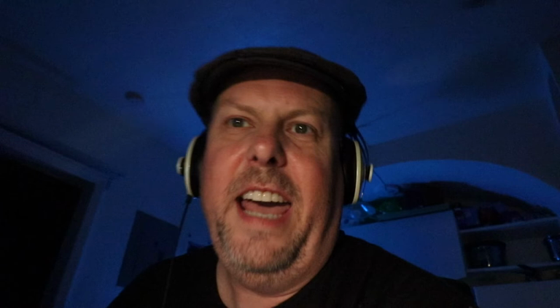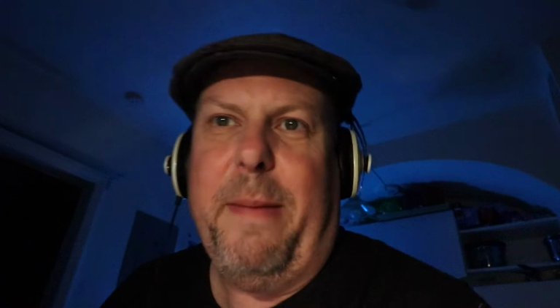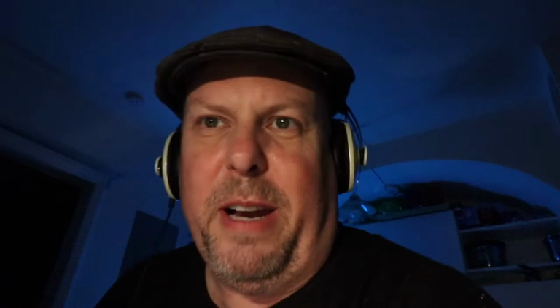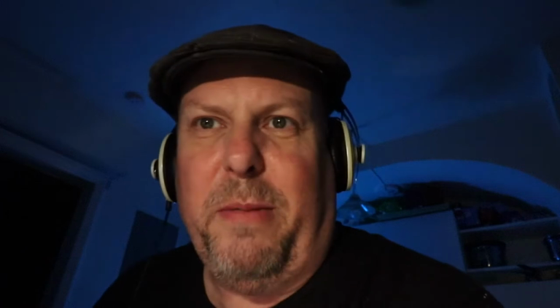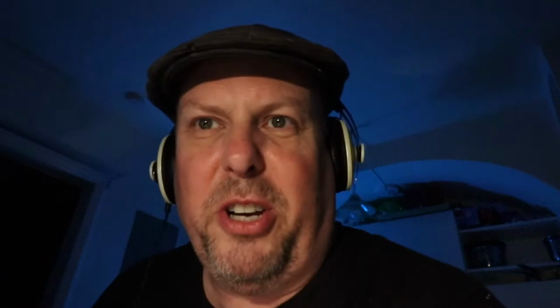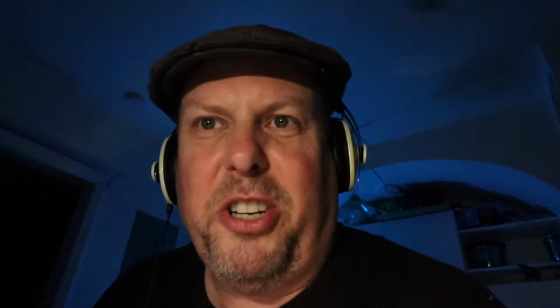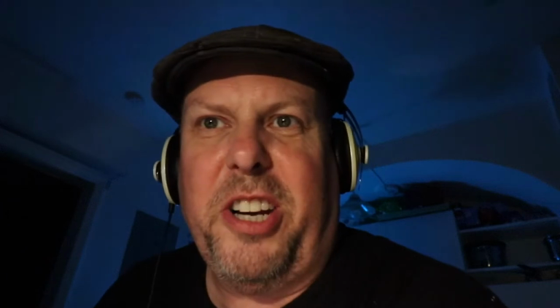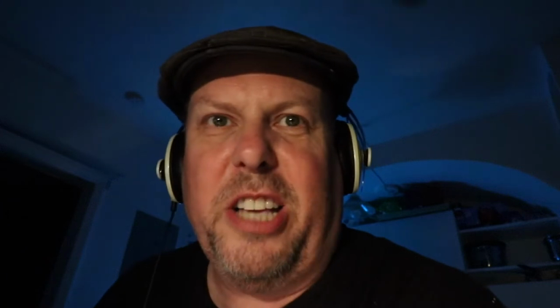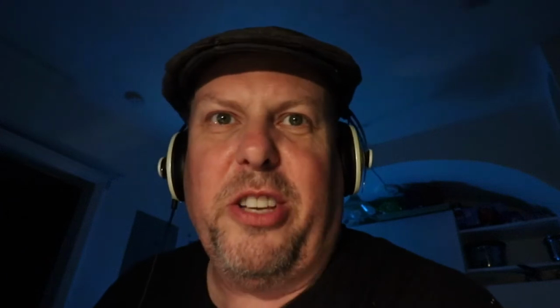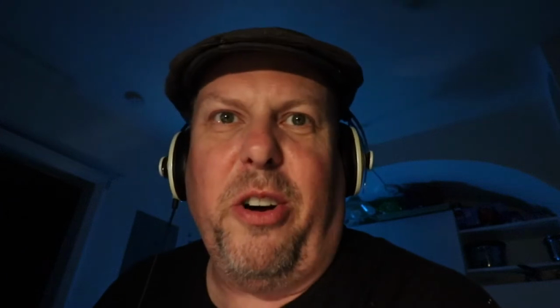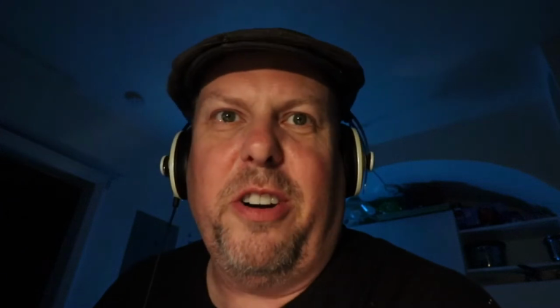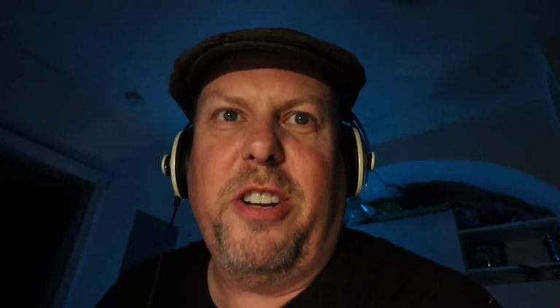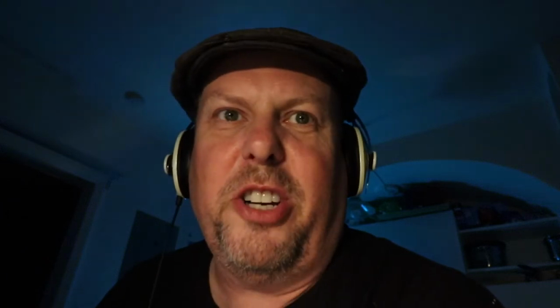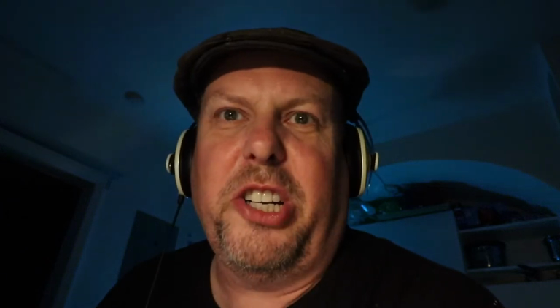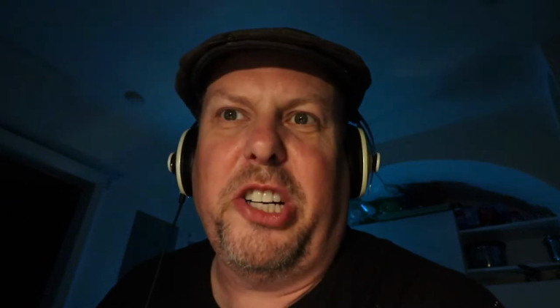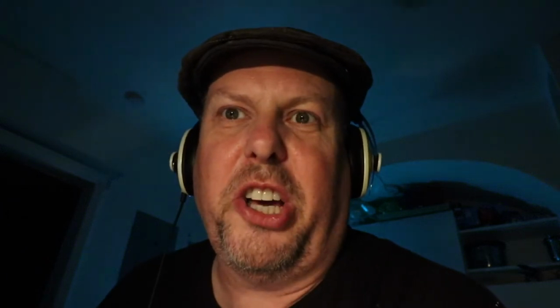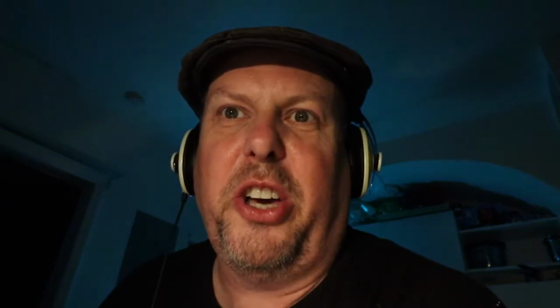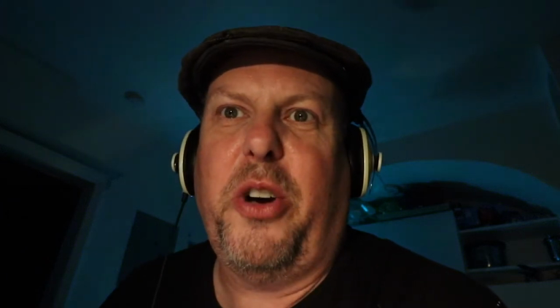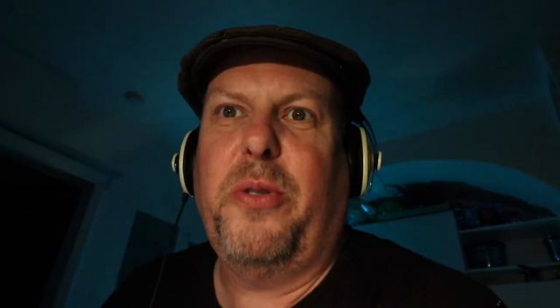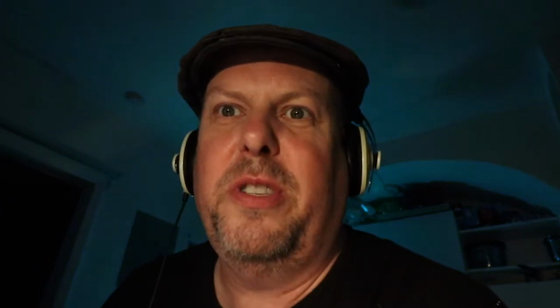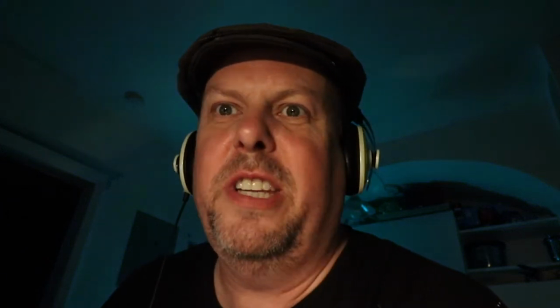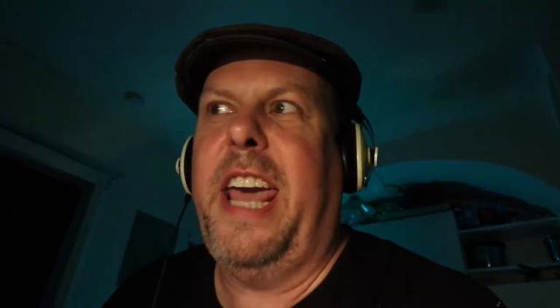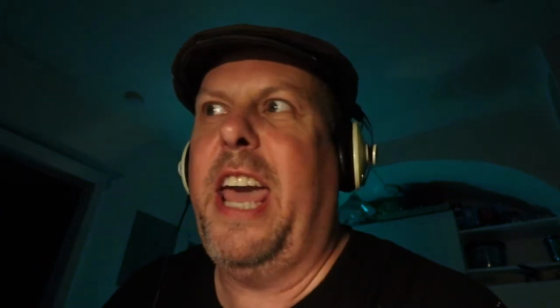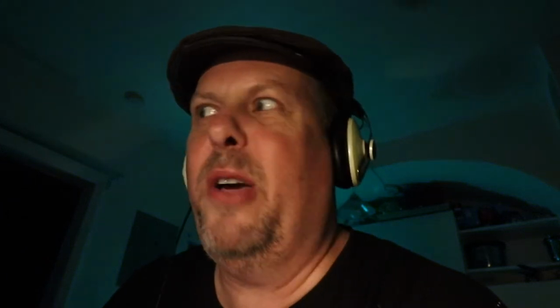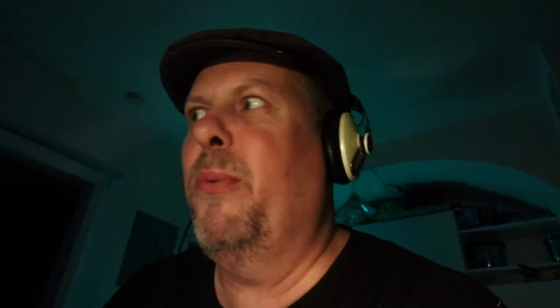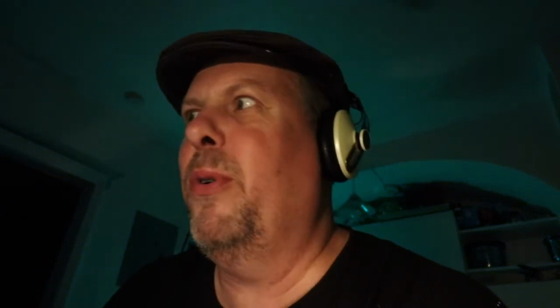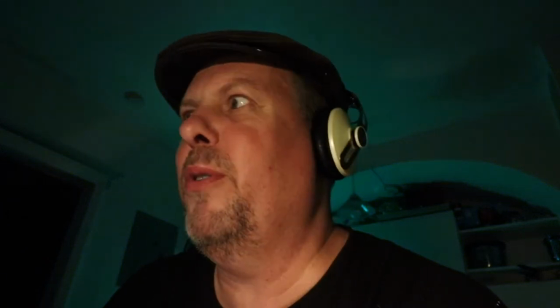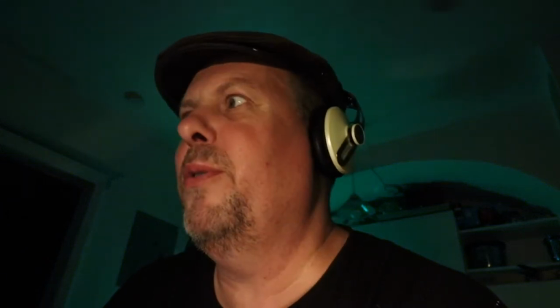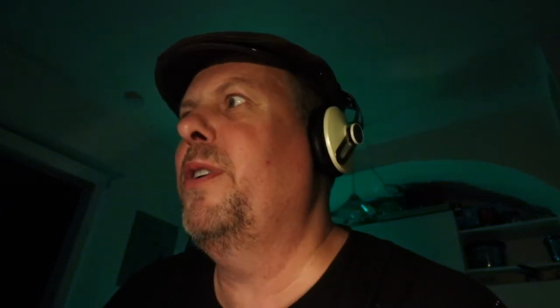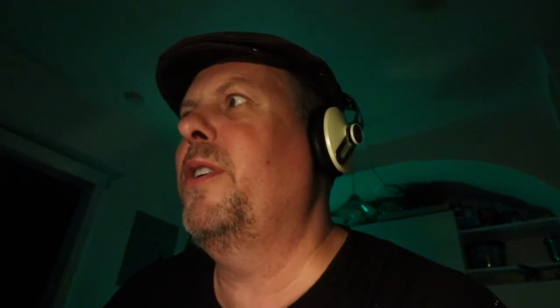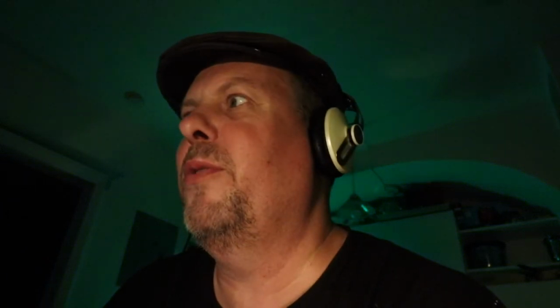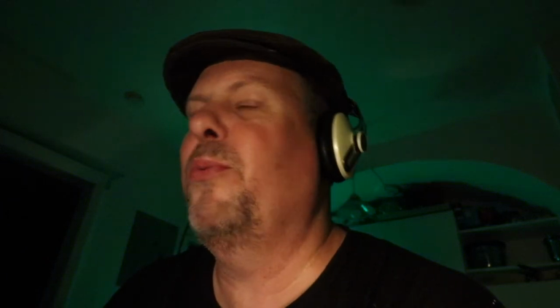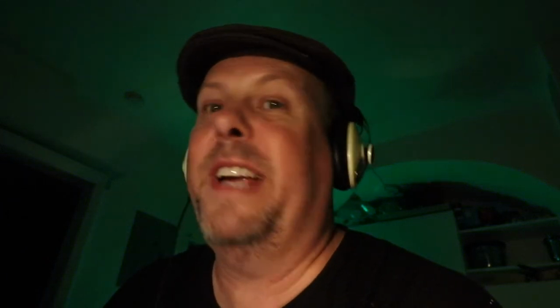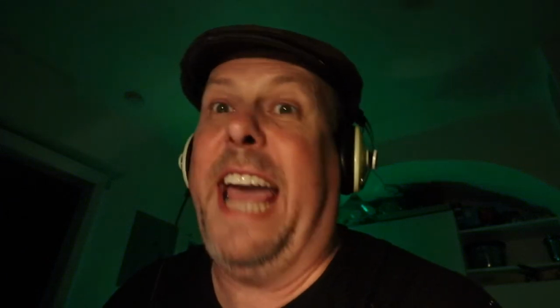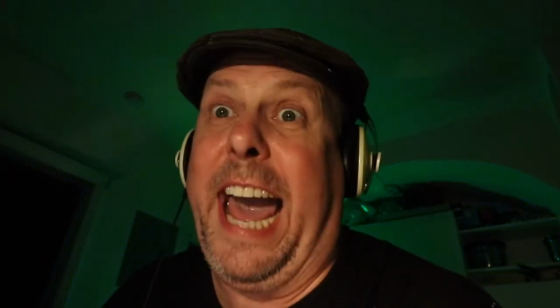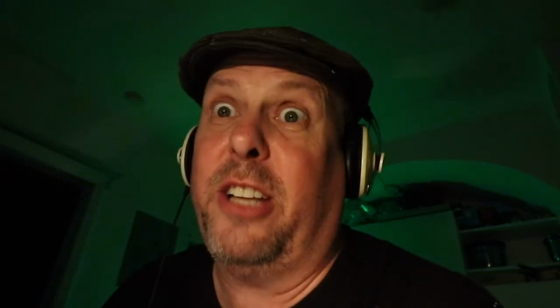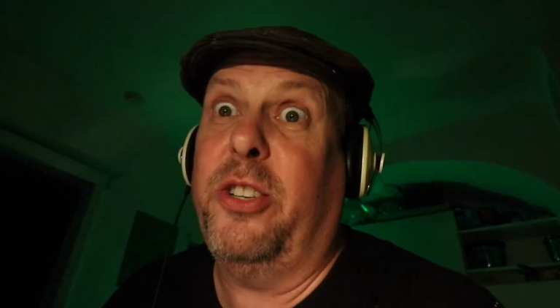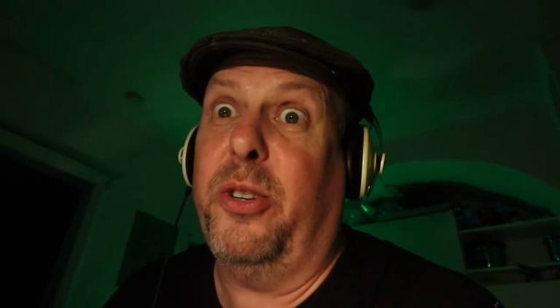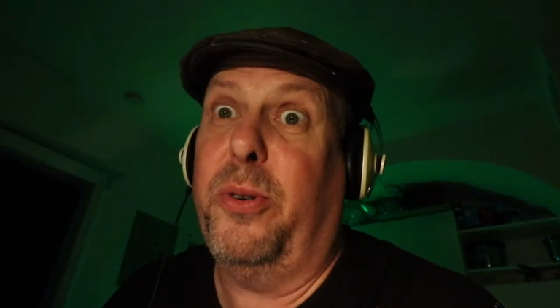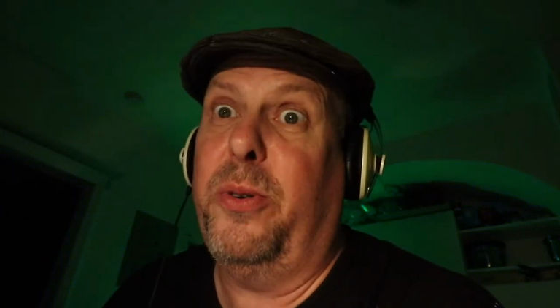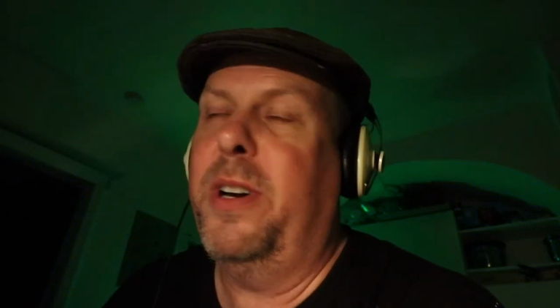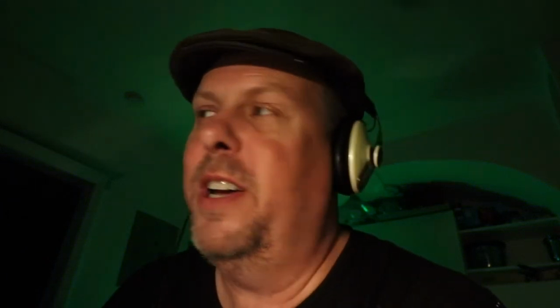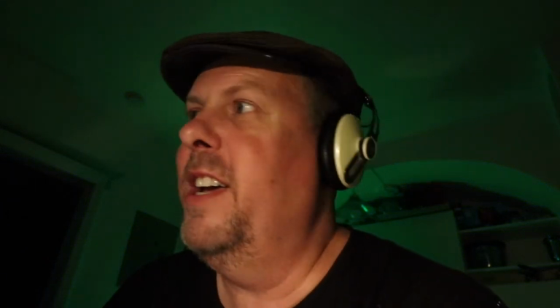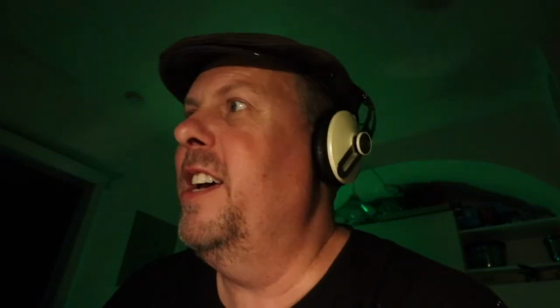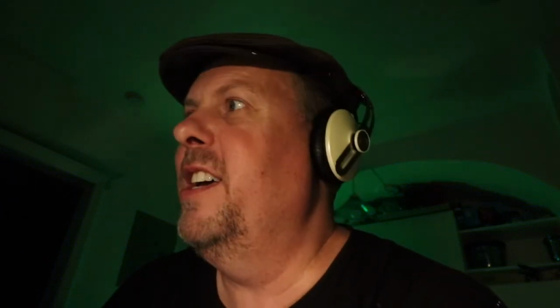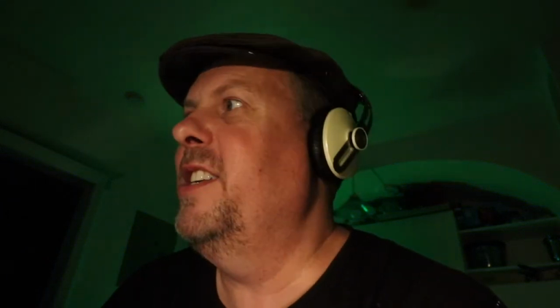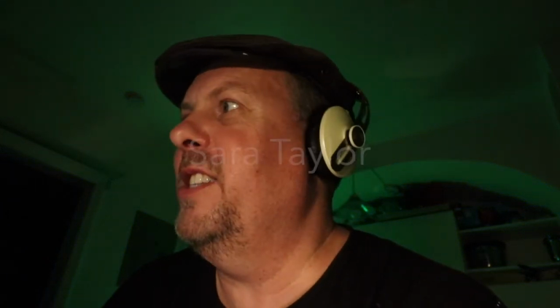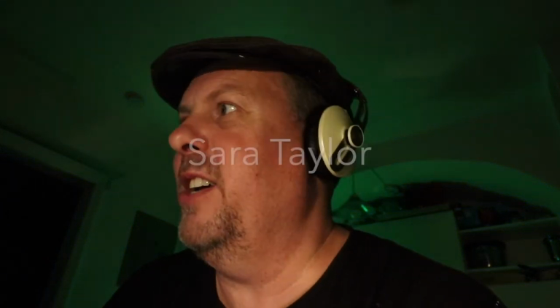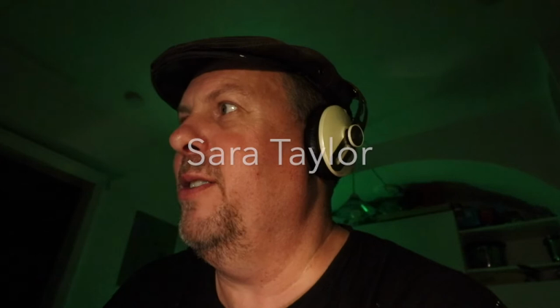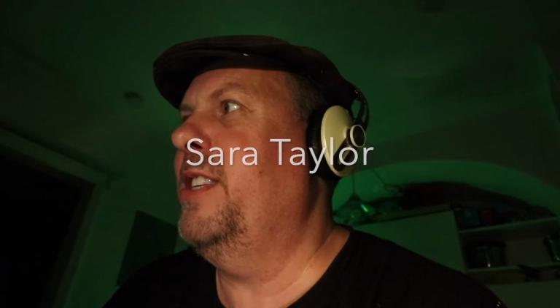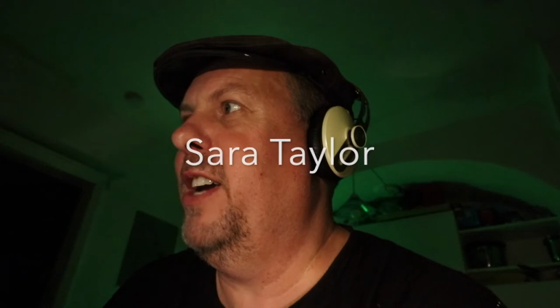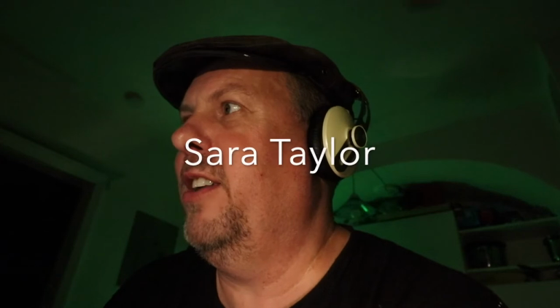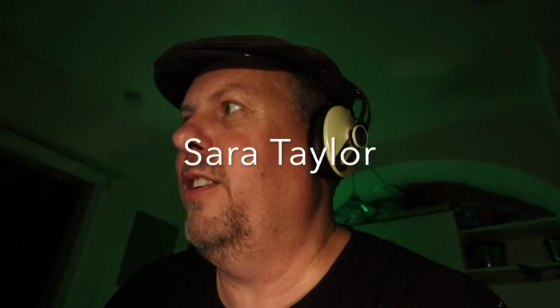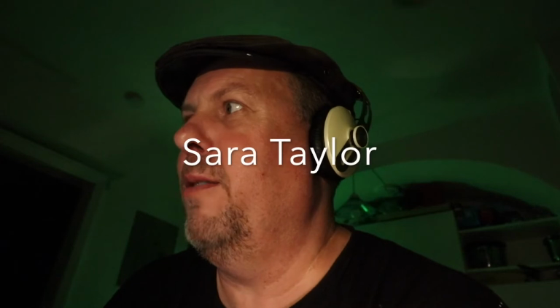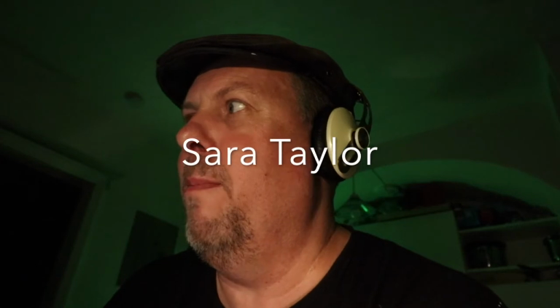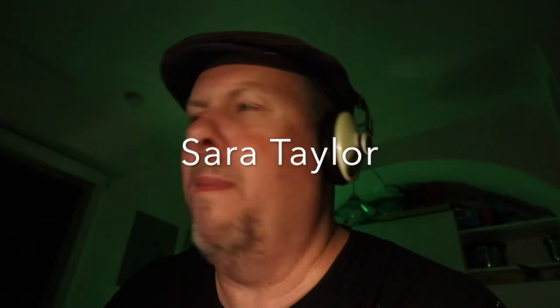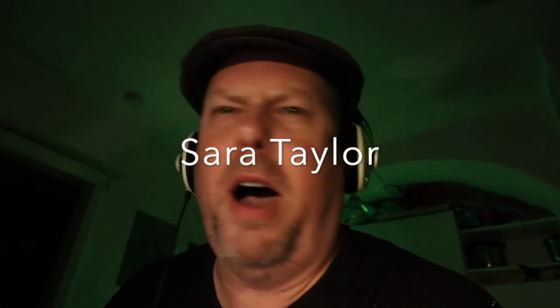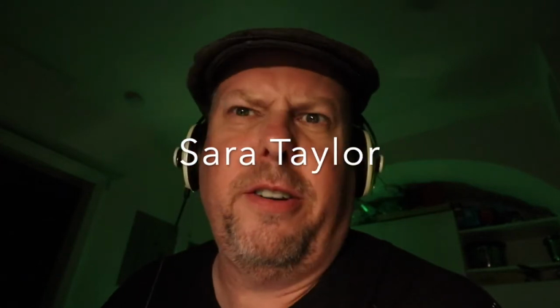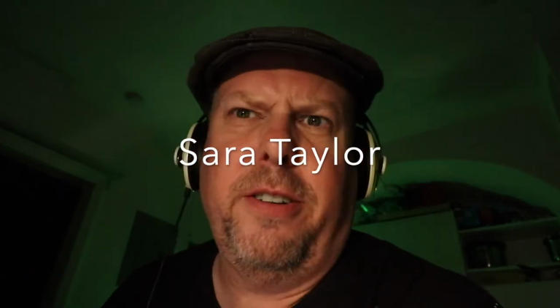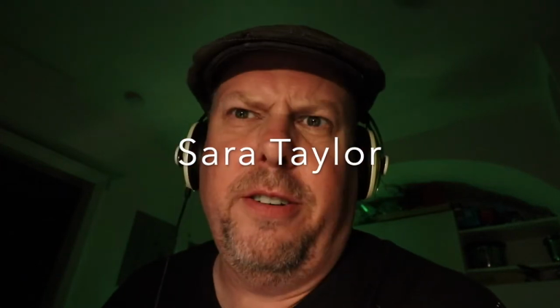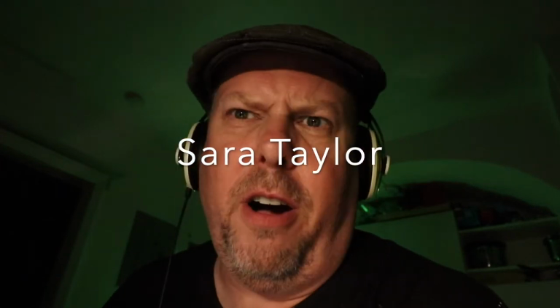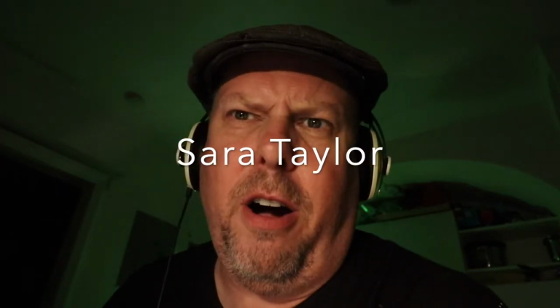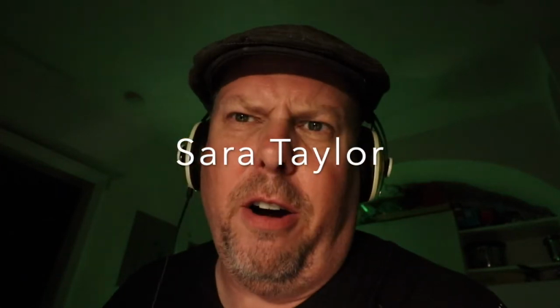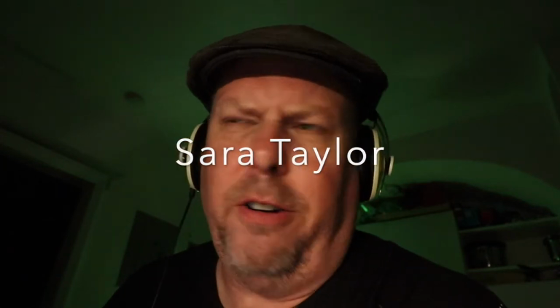Hey, my name is Sean. I sell art on SeanShane.co. Today we're going to react to Sarah Taylor Modern Art.